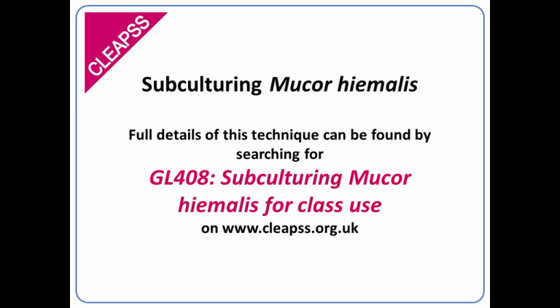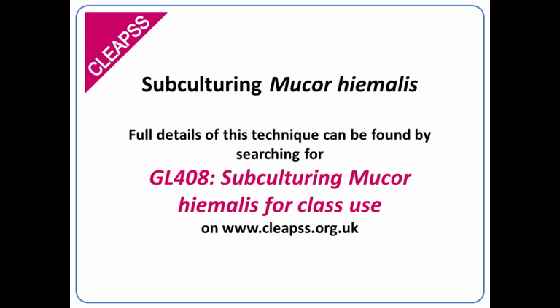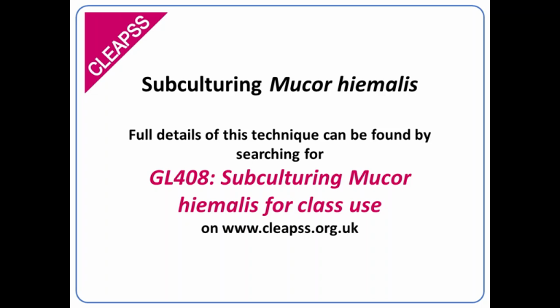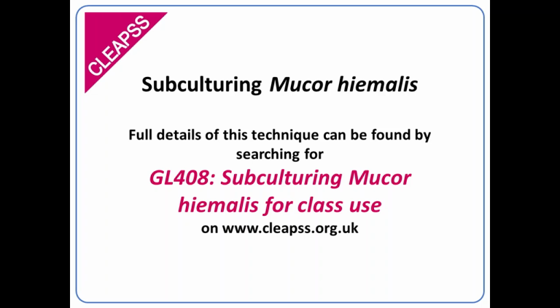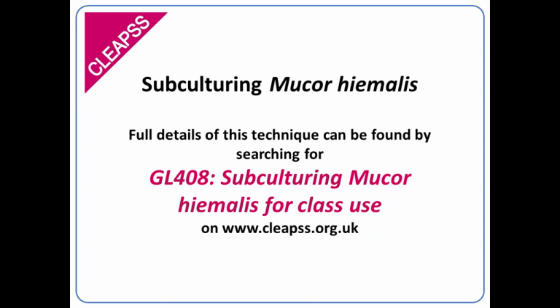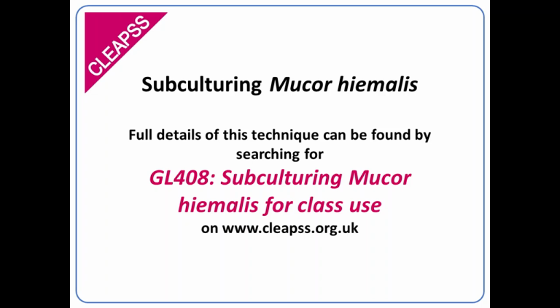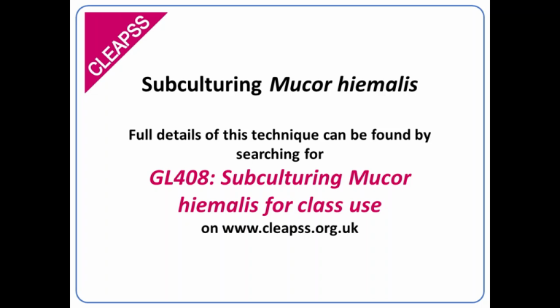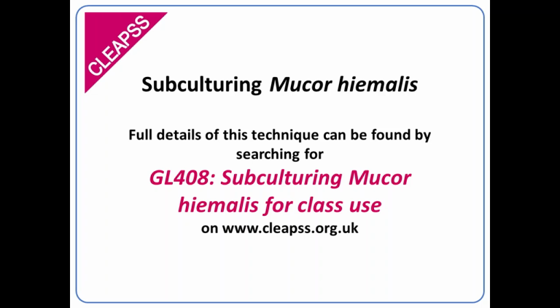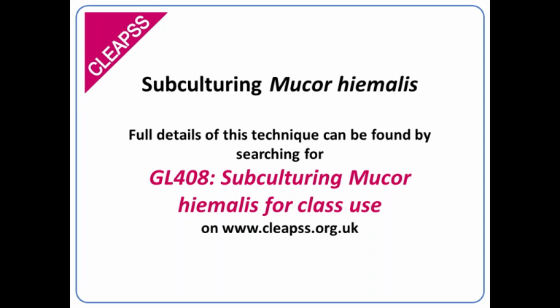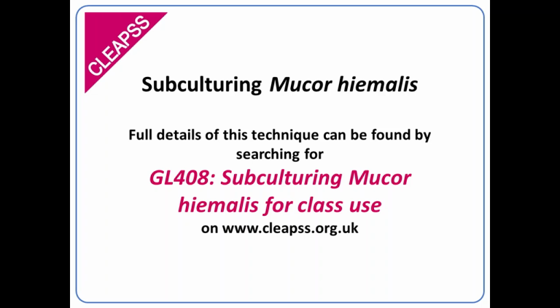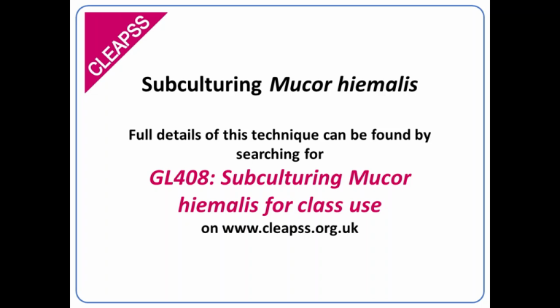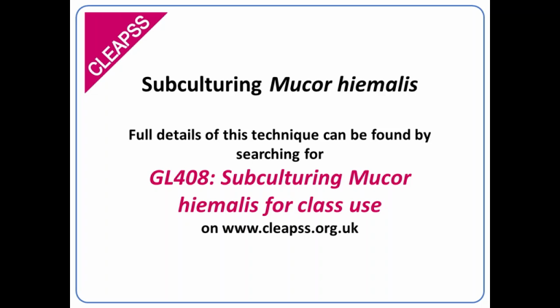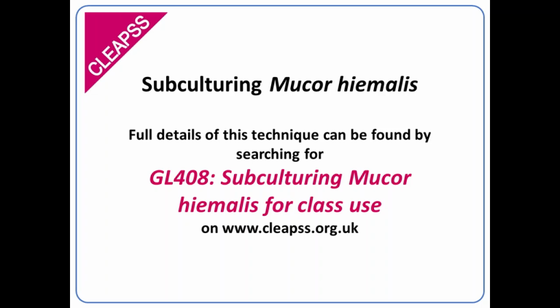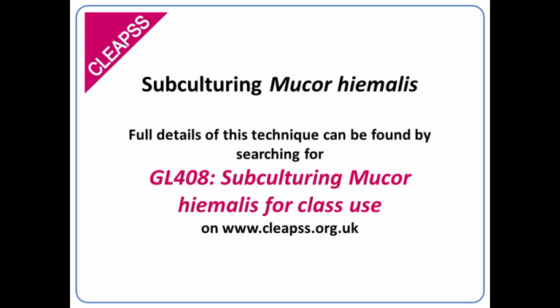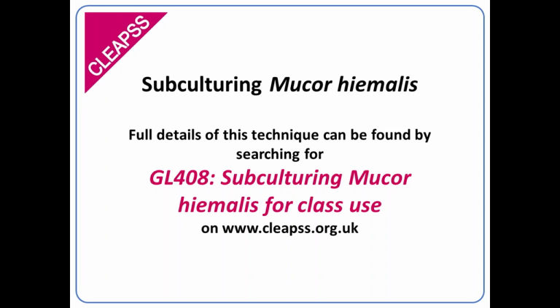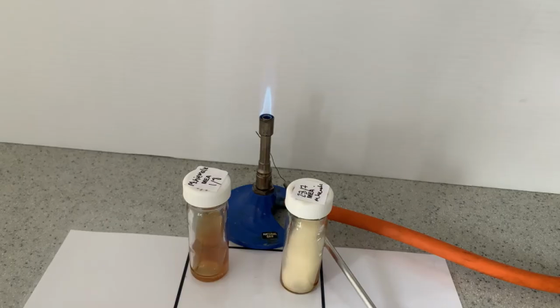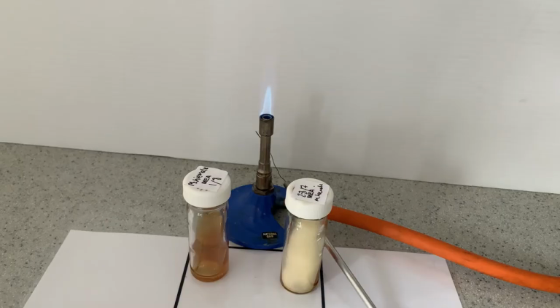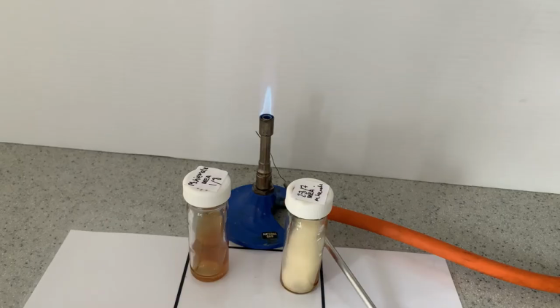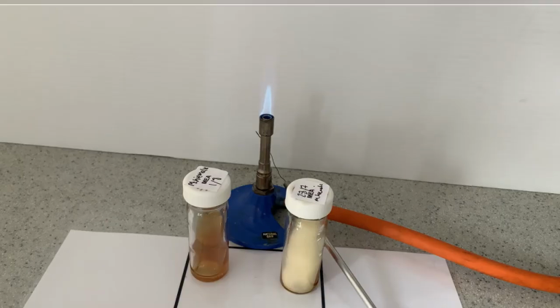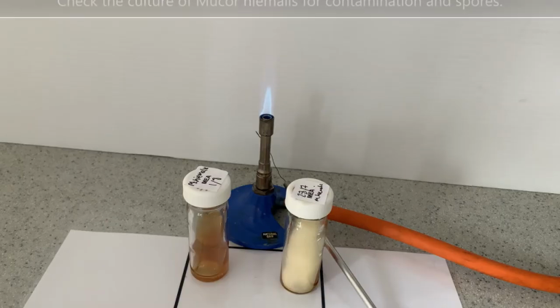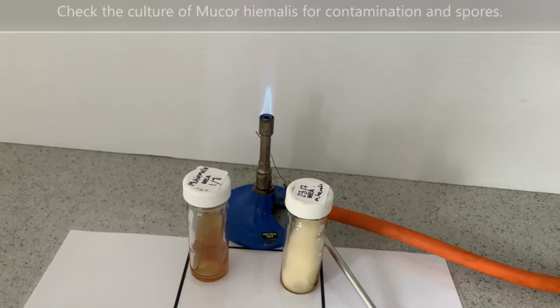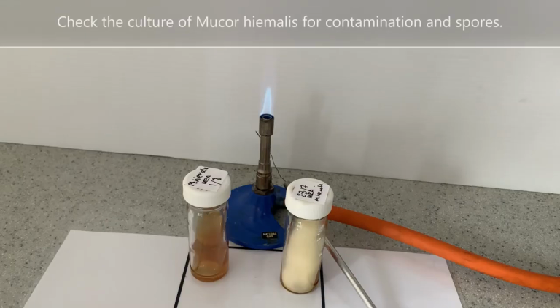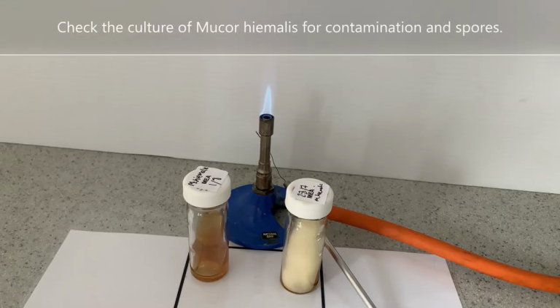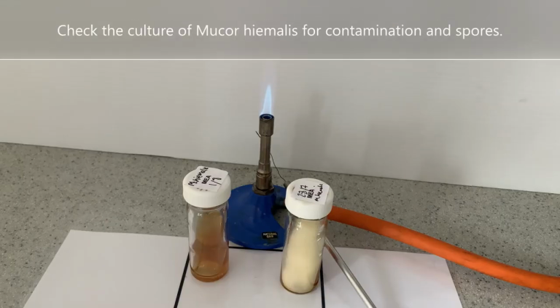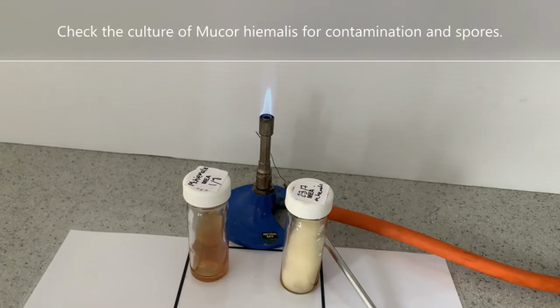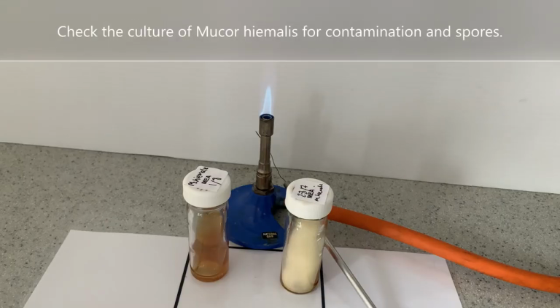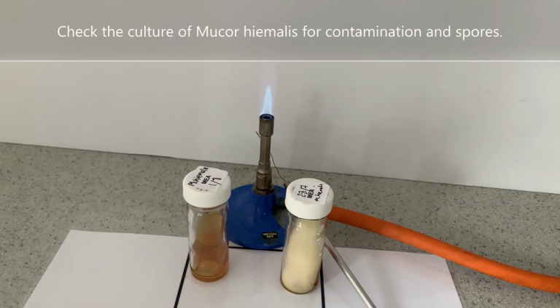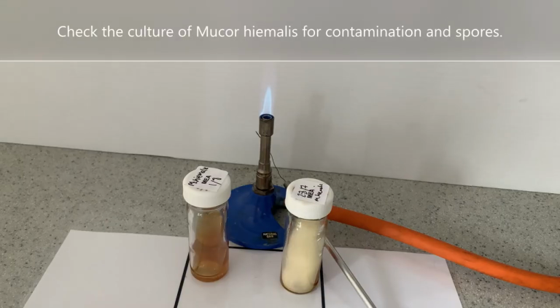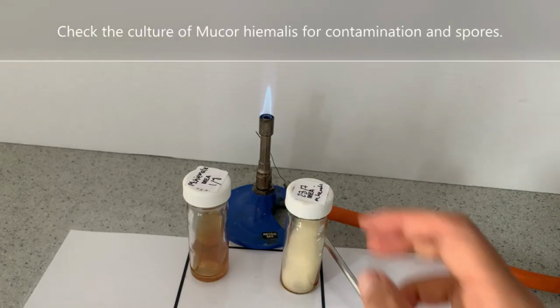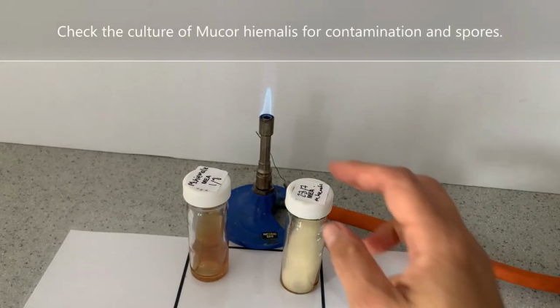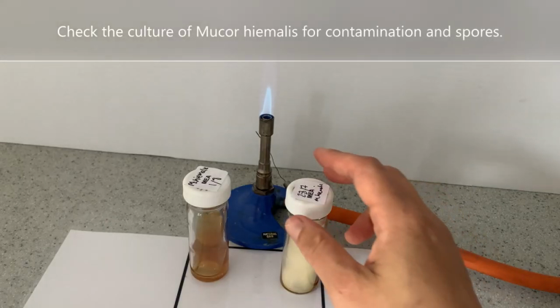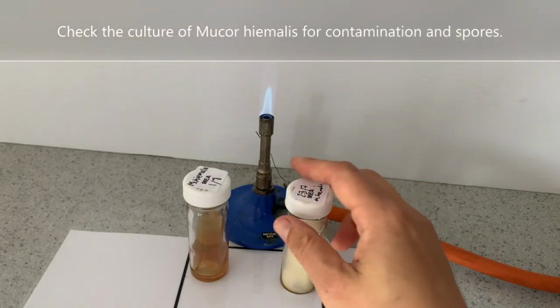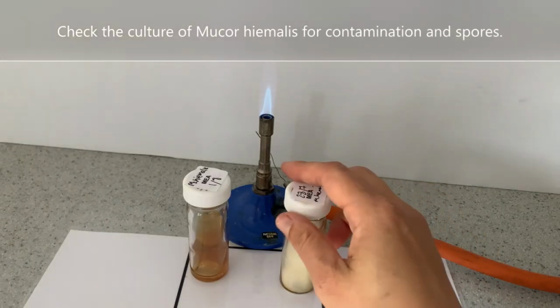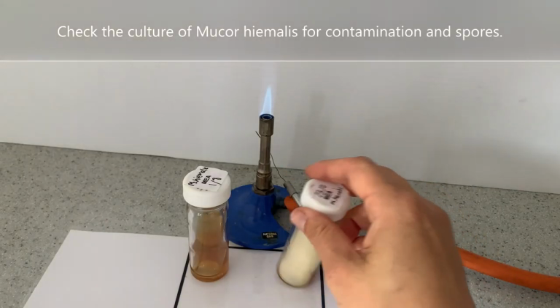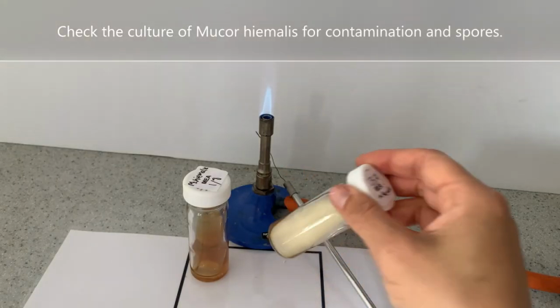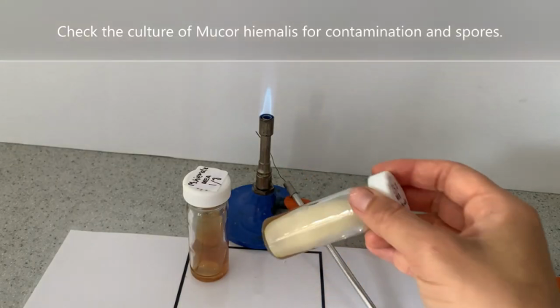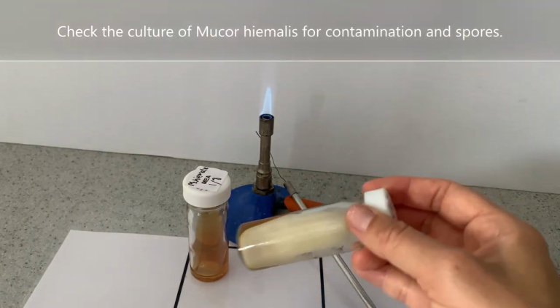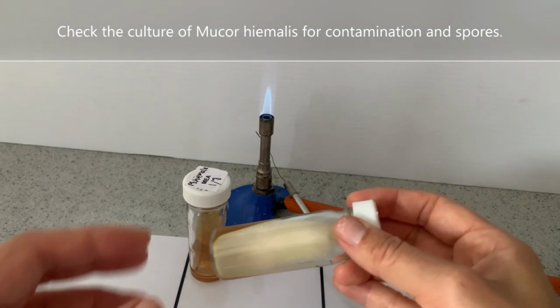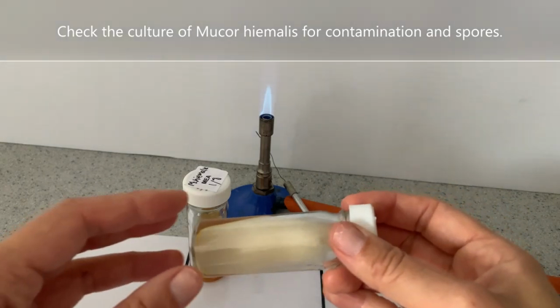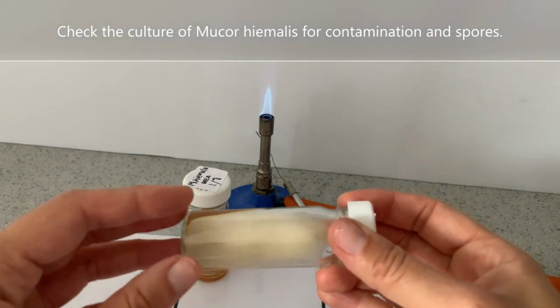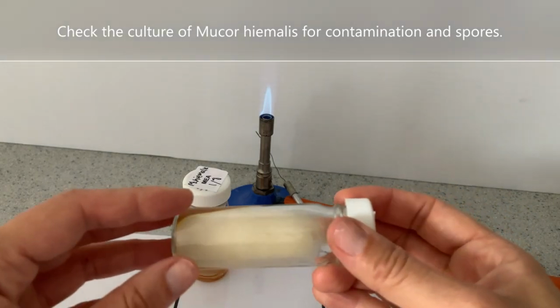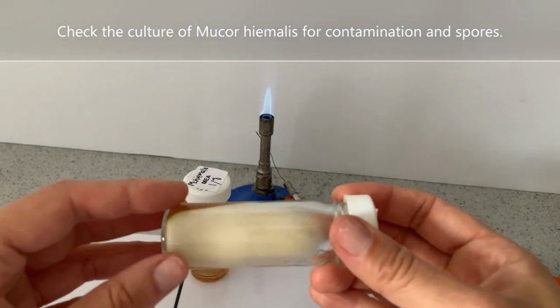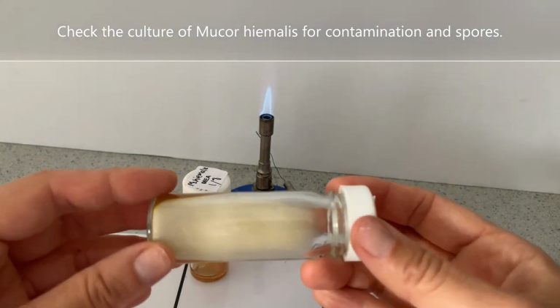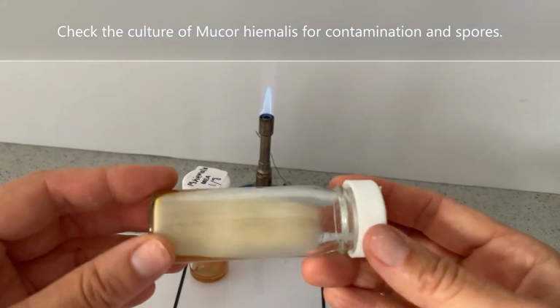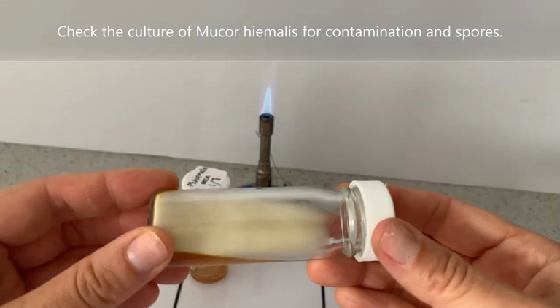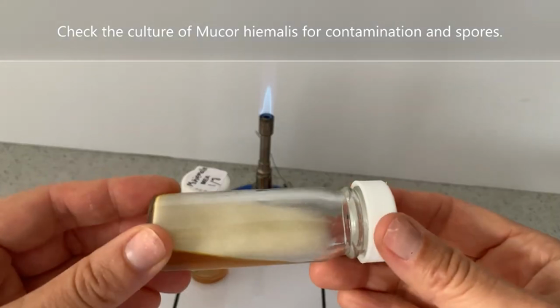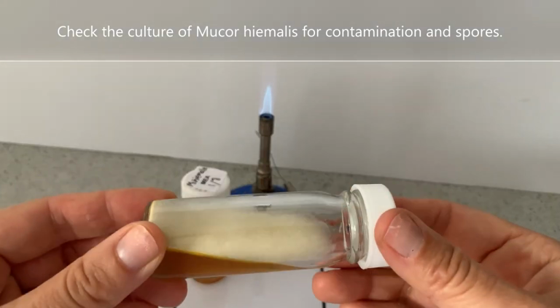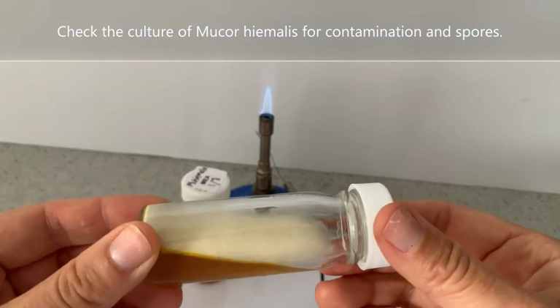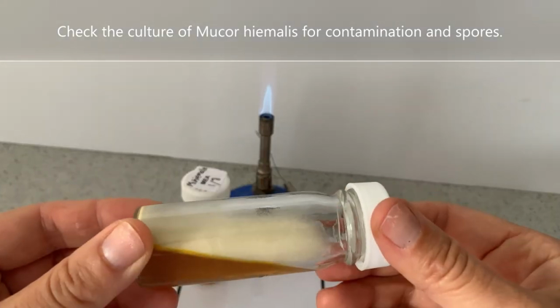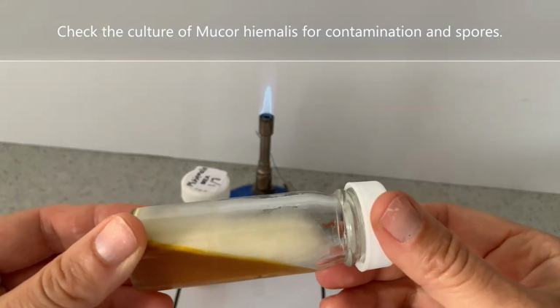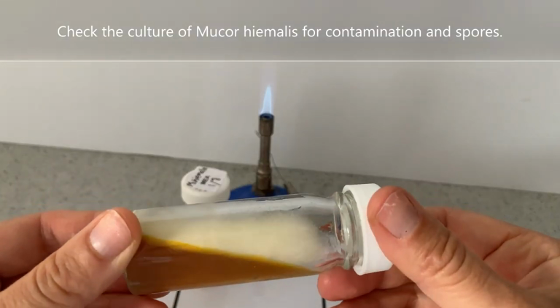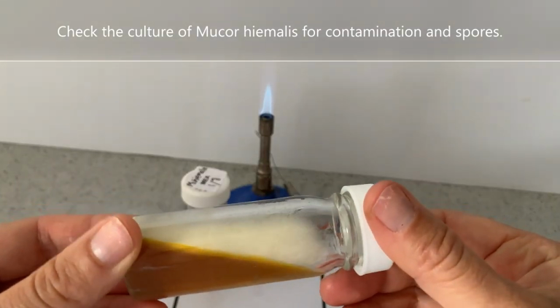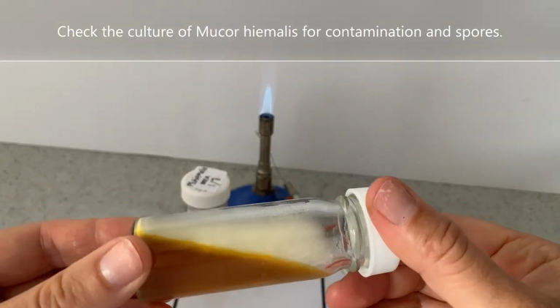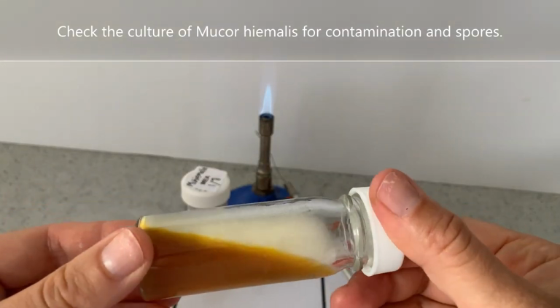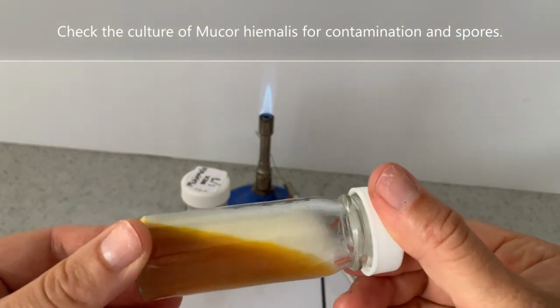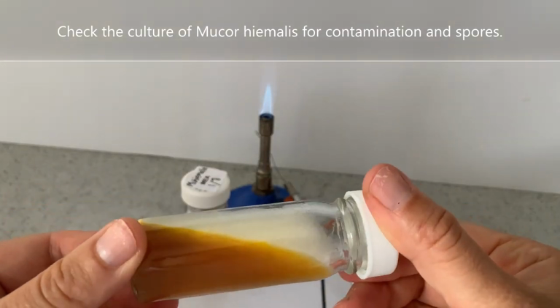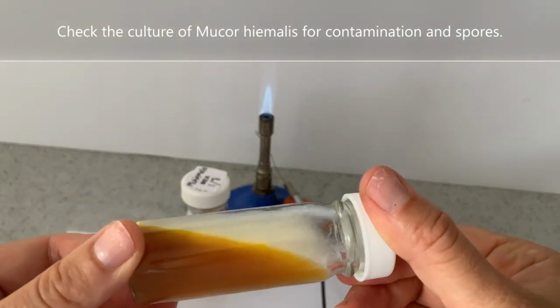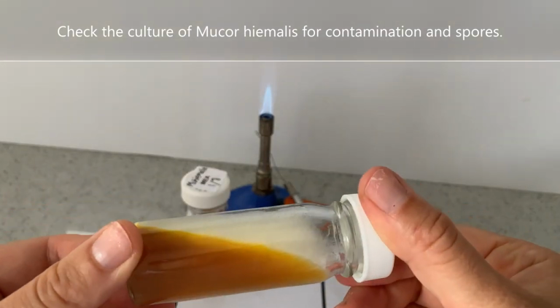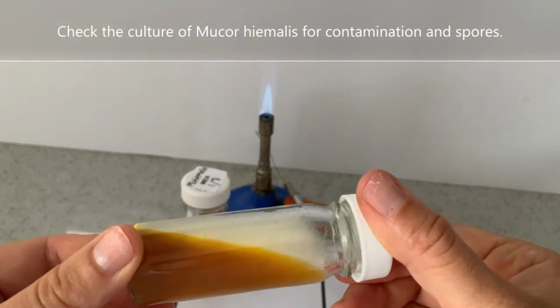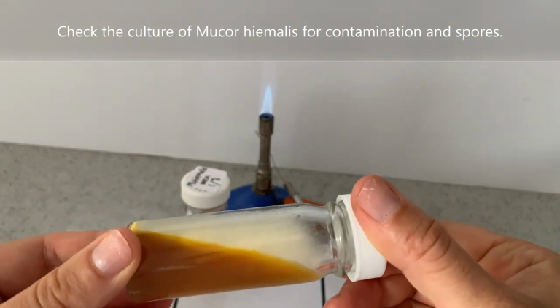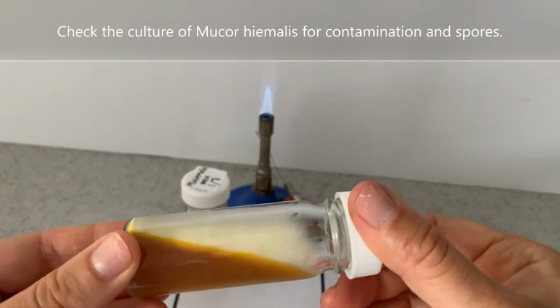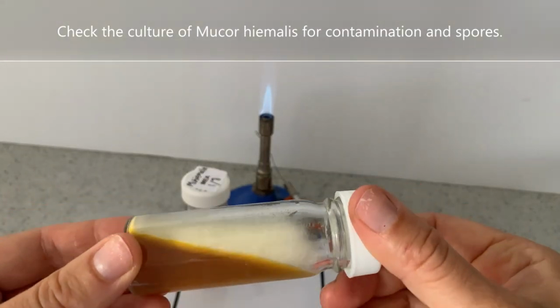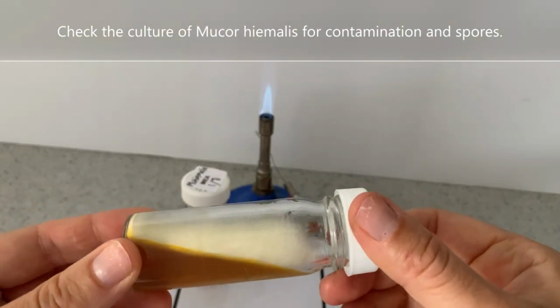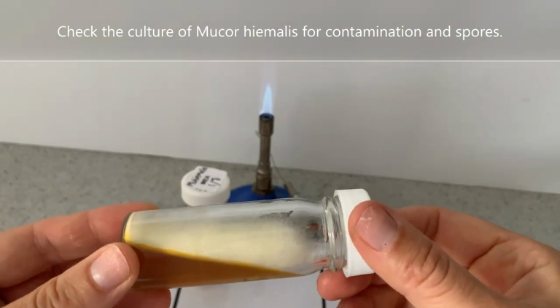Subculturing Mucor hiemalis. Check the culture of Mucor hiemalis for contamination and spores.